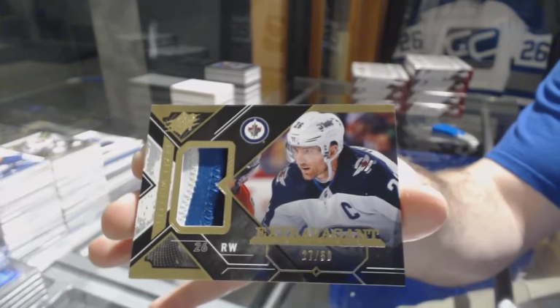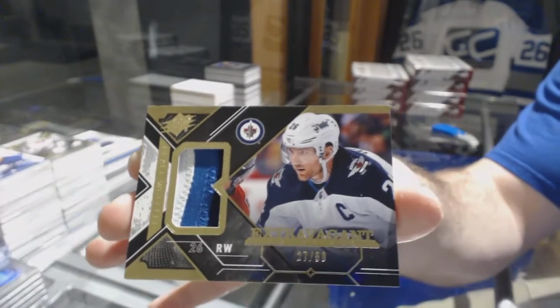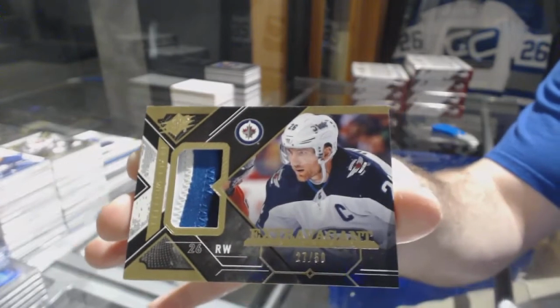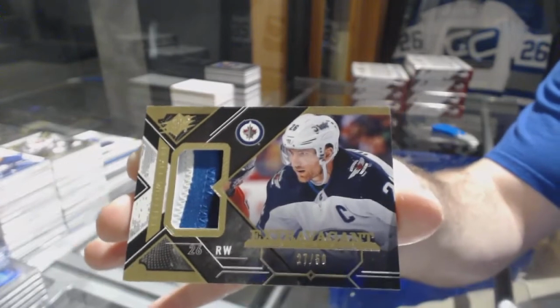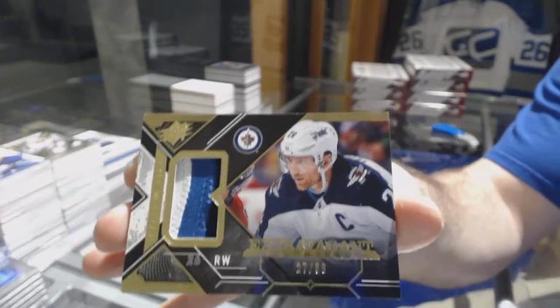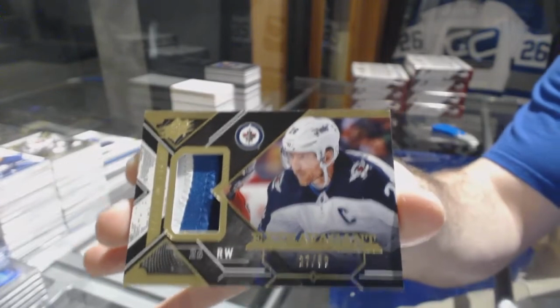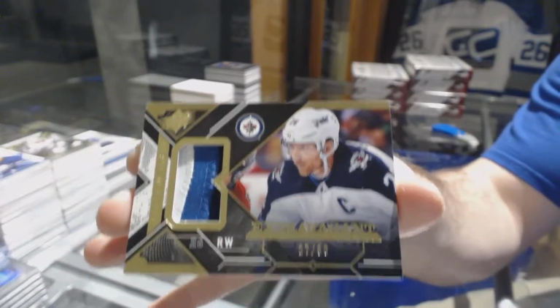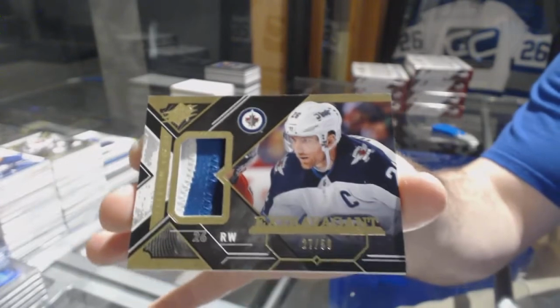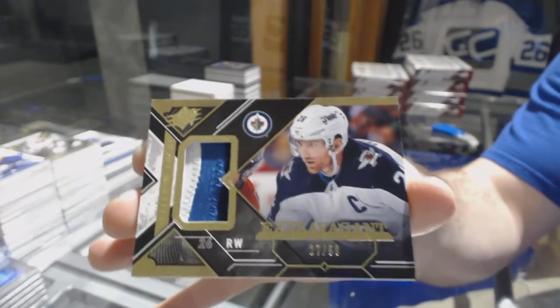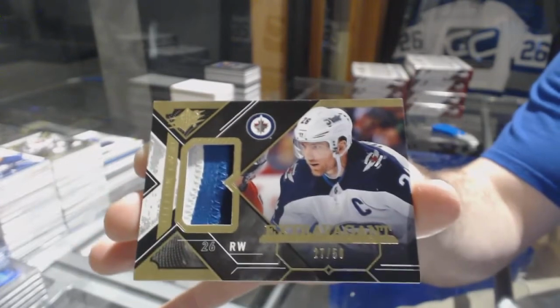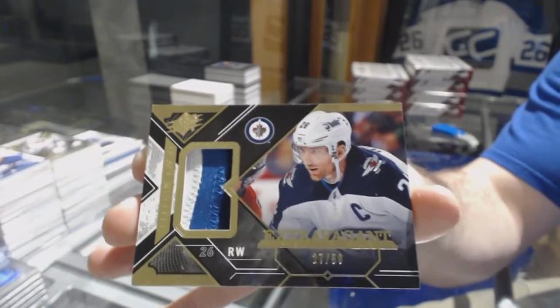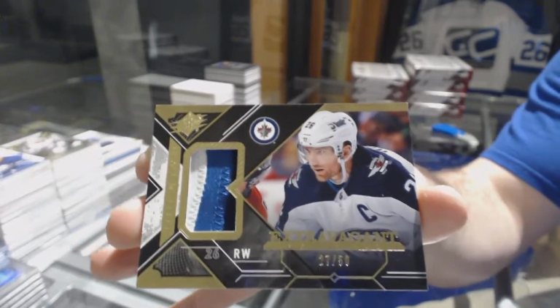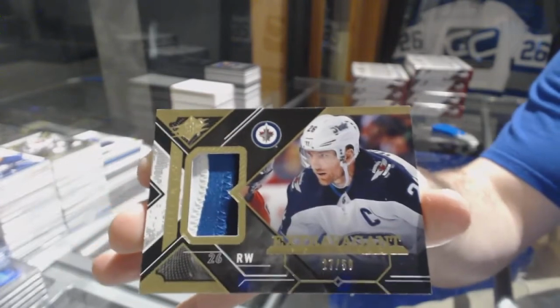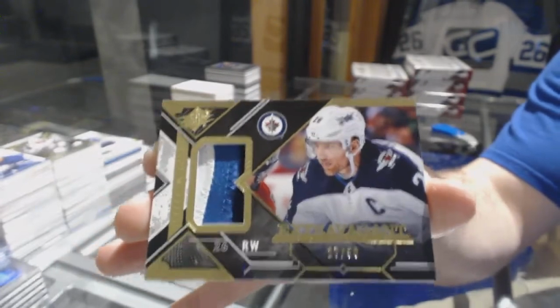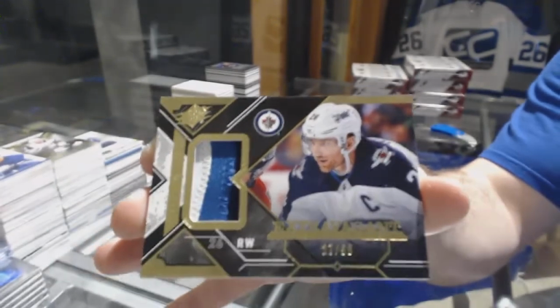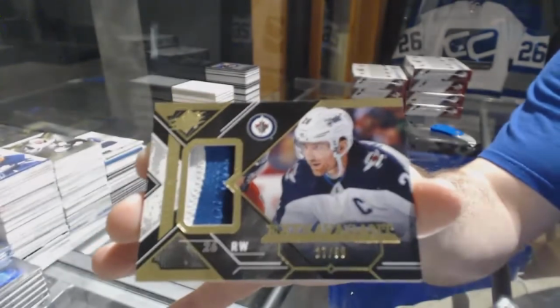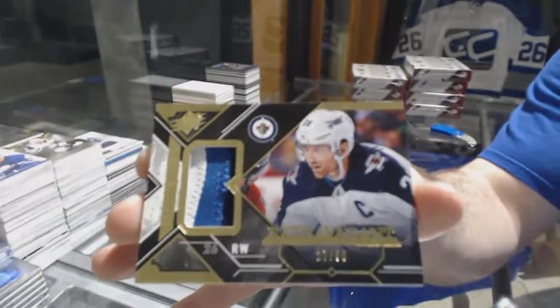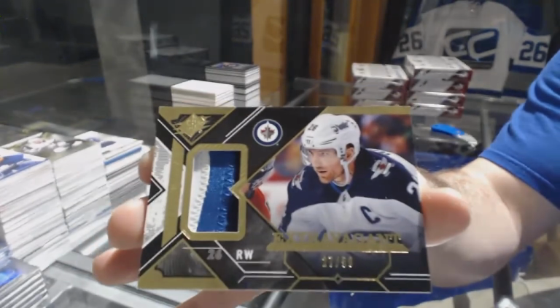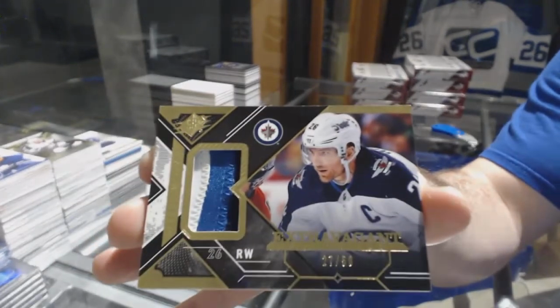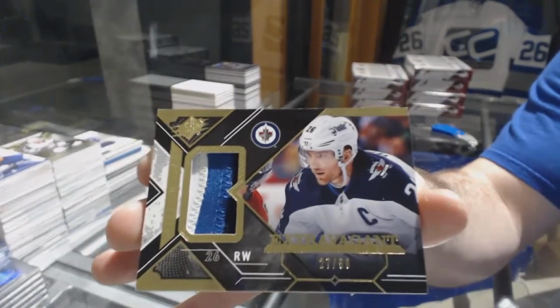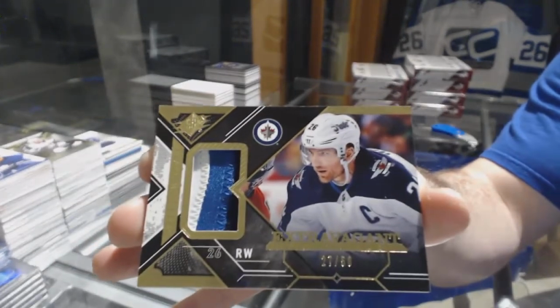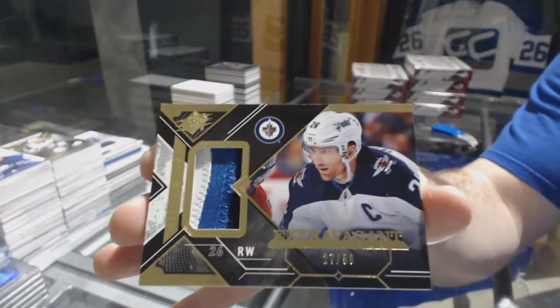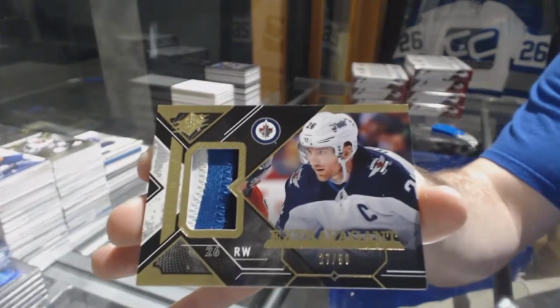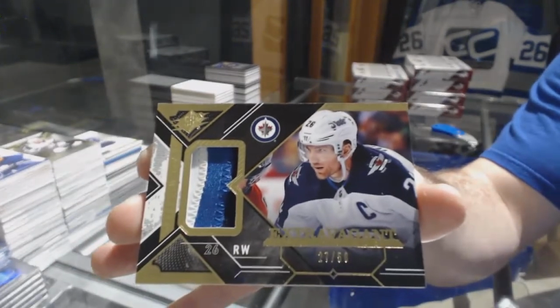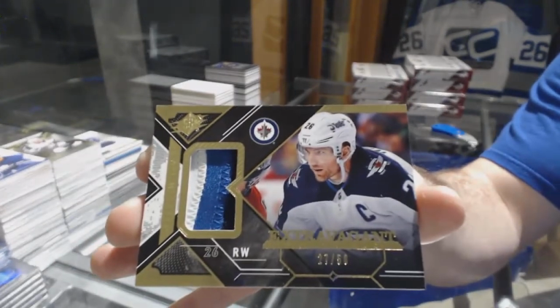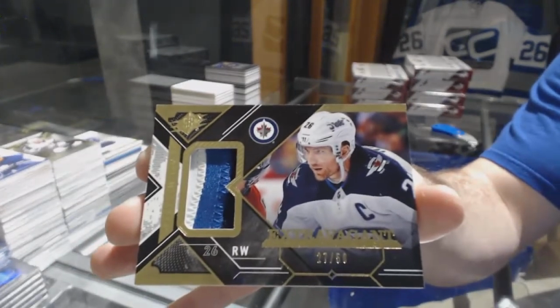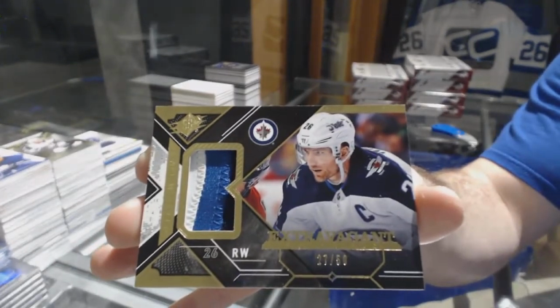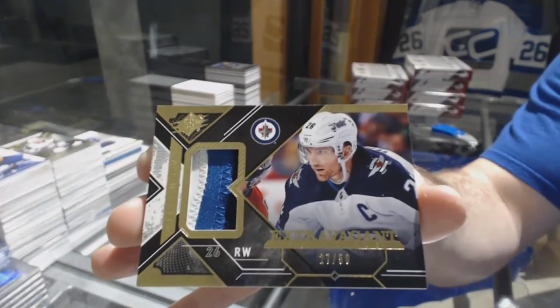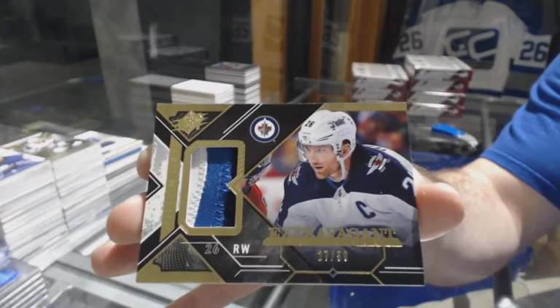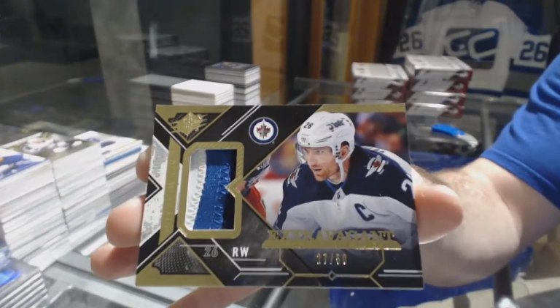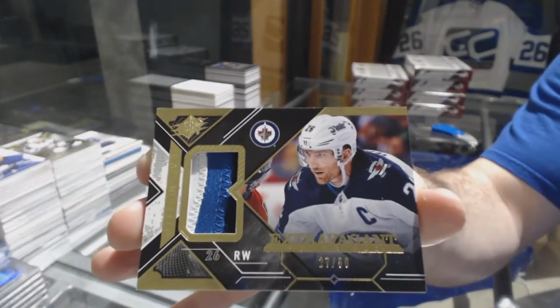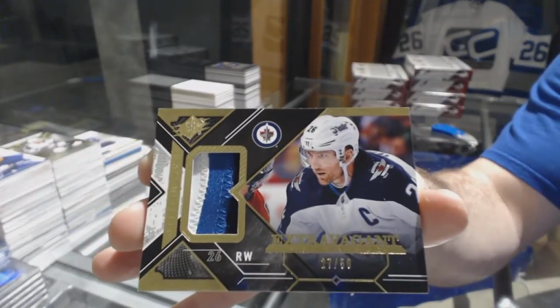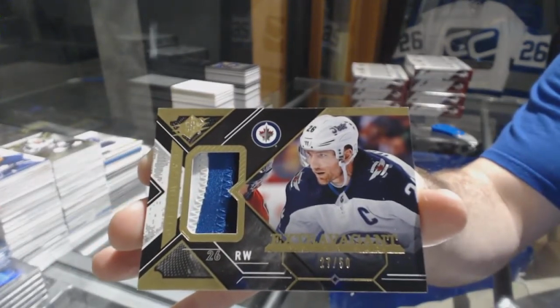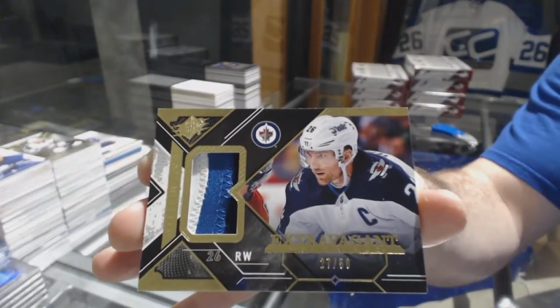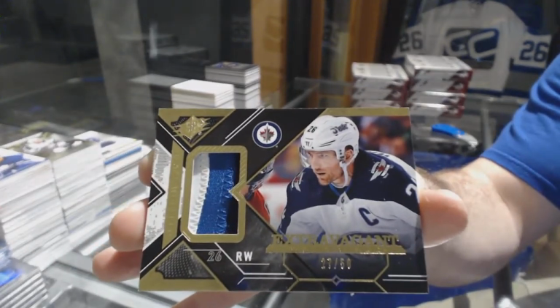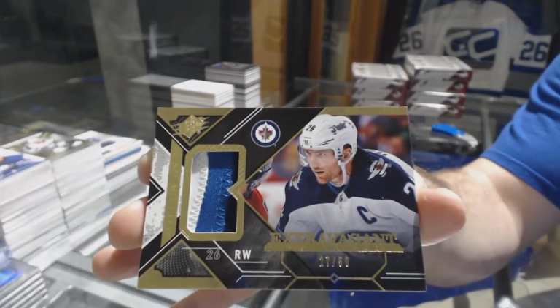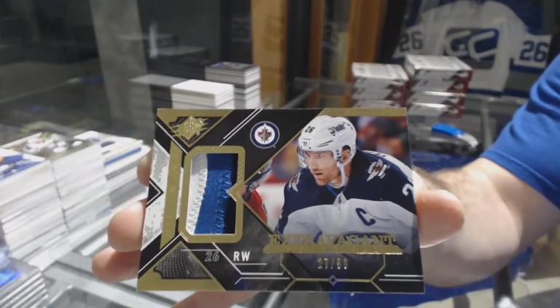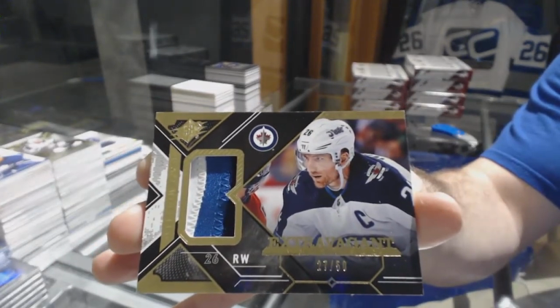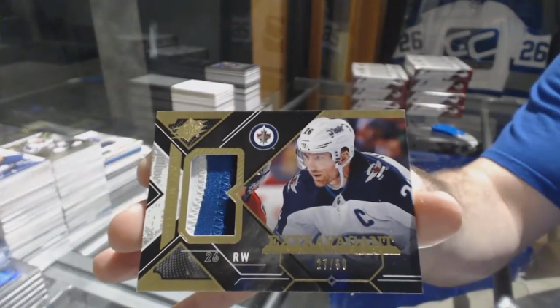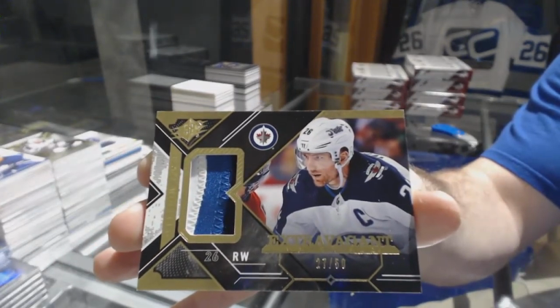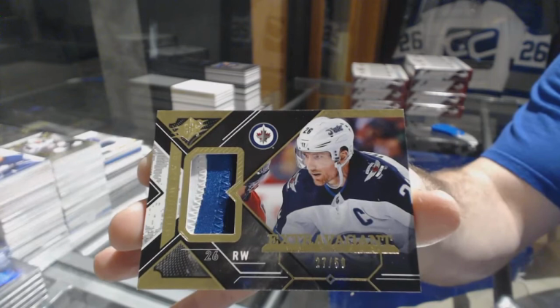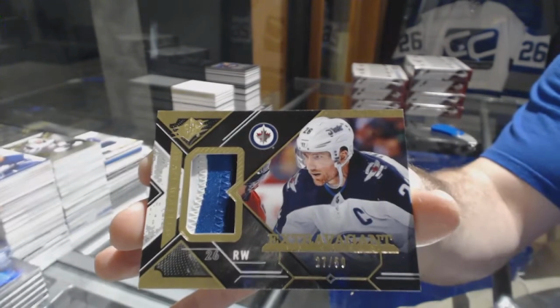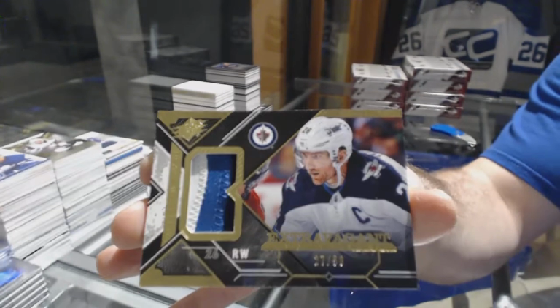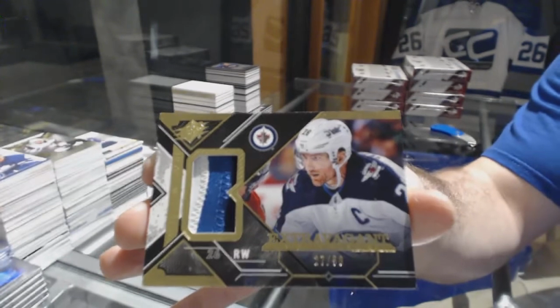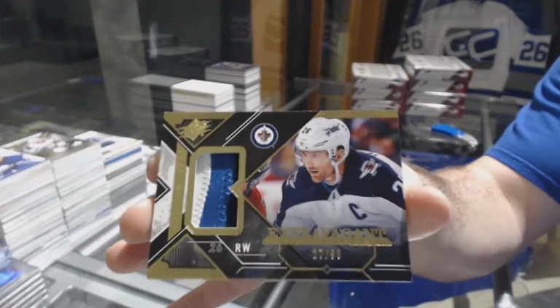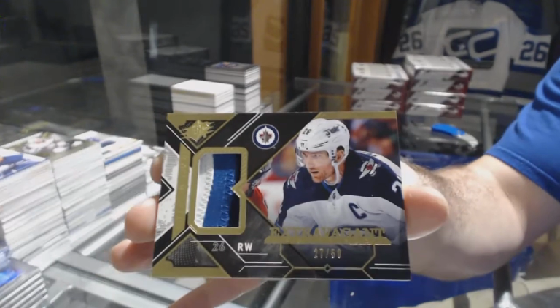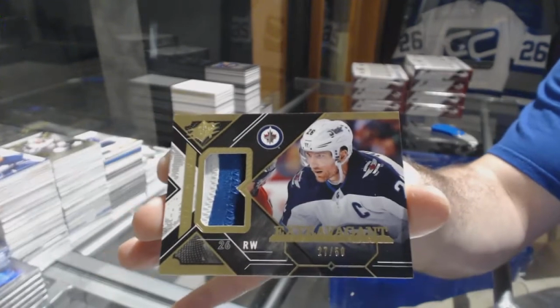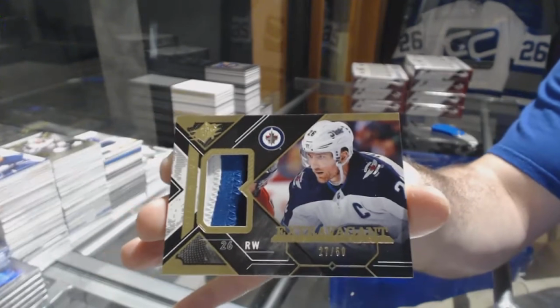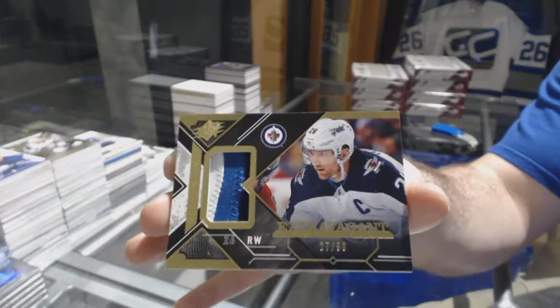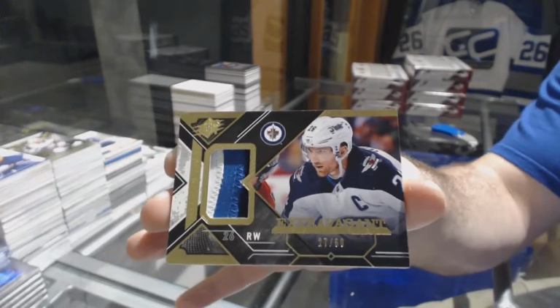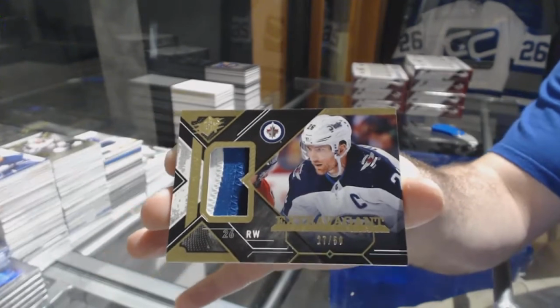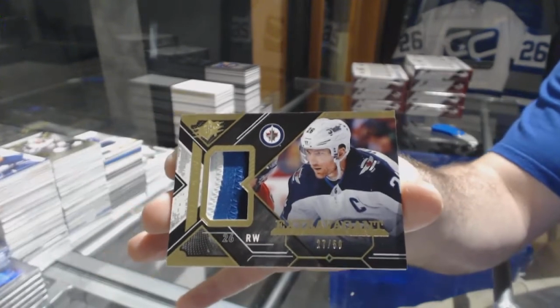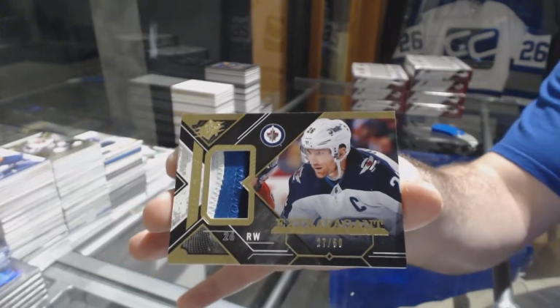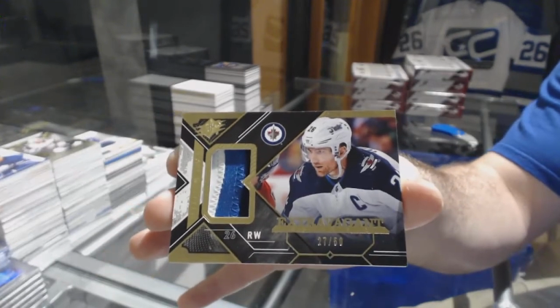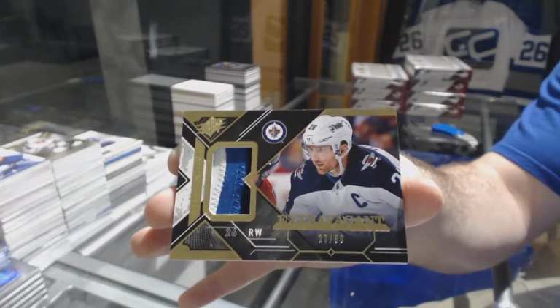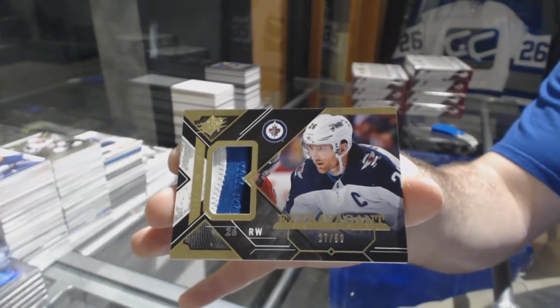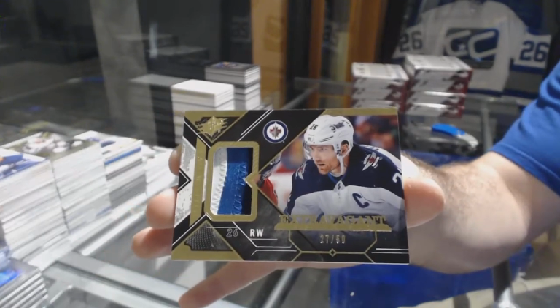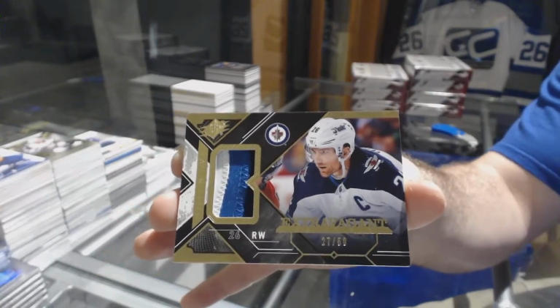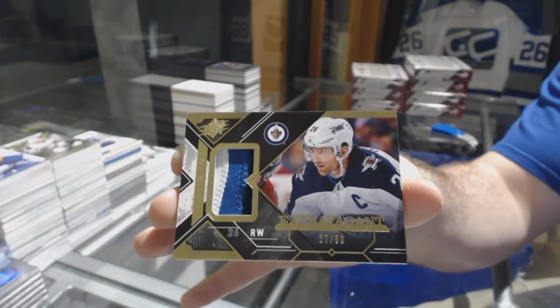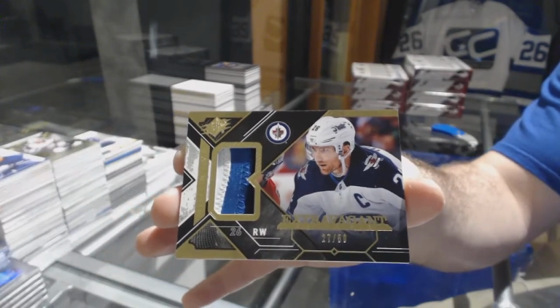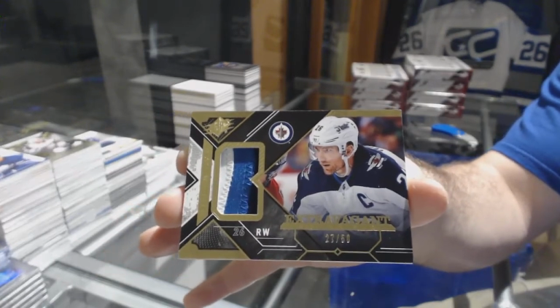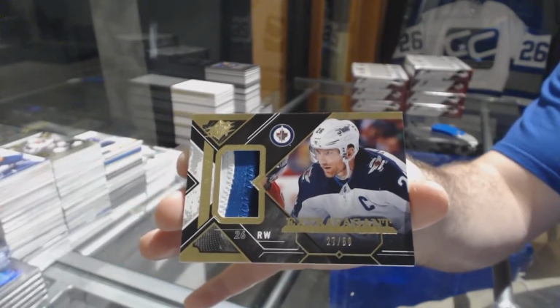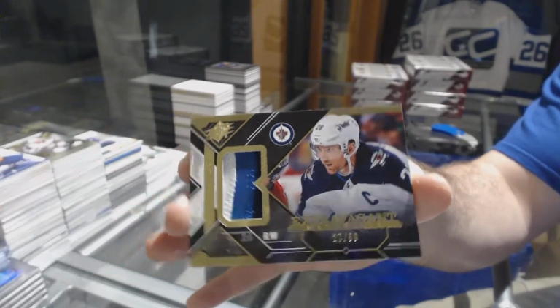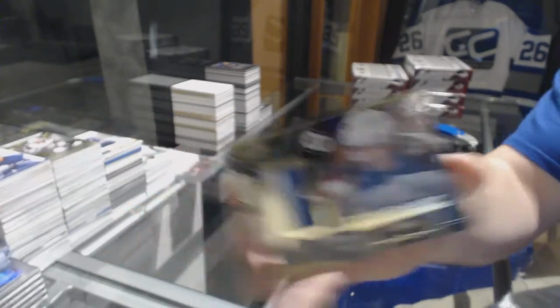And we've got for the Winnipeg Jets number /50 — really, 27 of 50 — Blake Wheeler. He is number 26 — to curse, I tell ya. 27 of 50 Blake Wheeler.